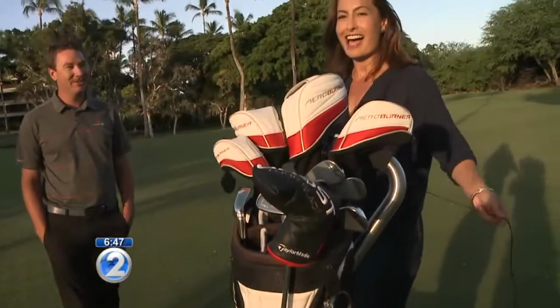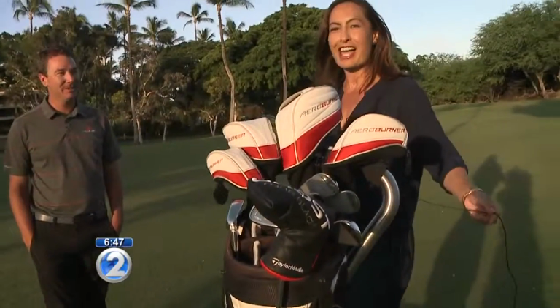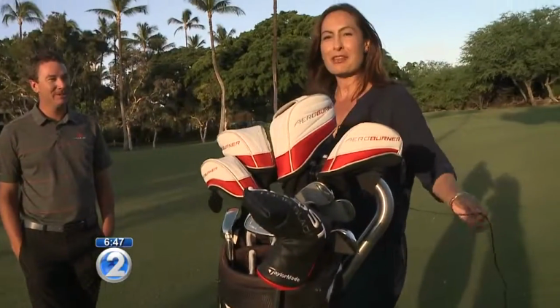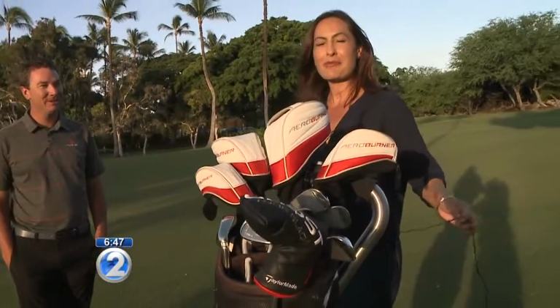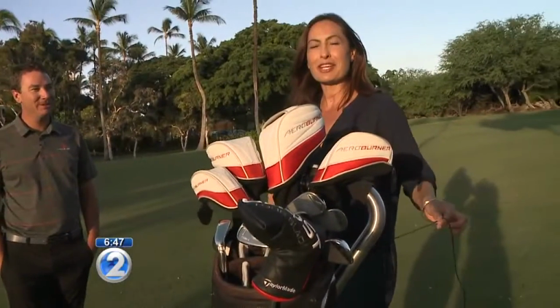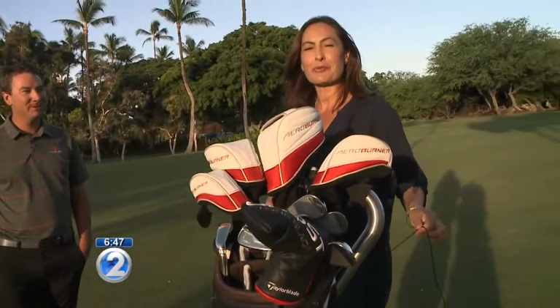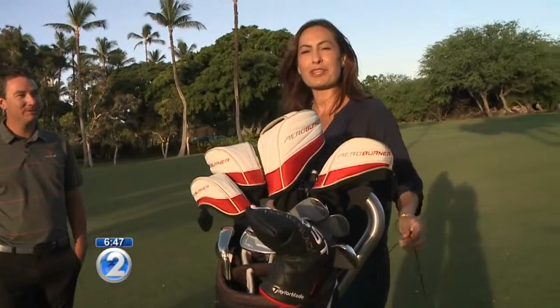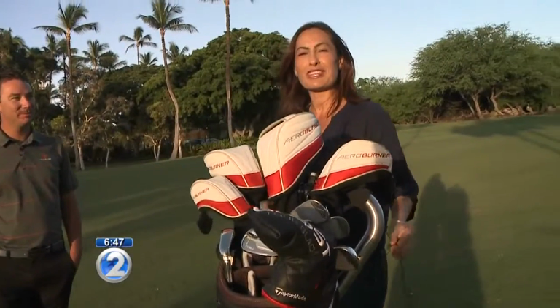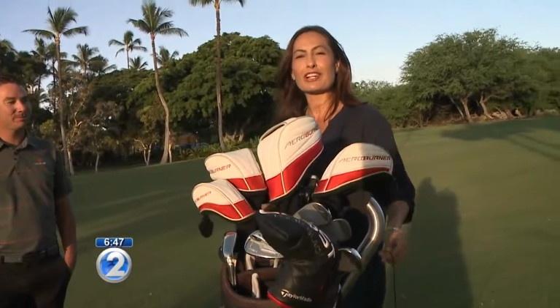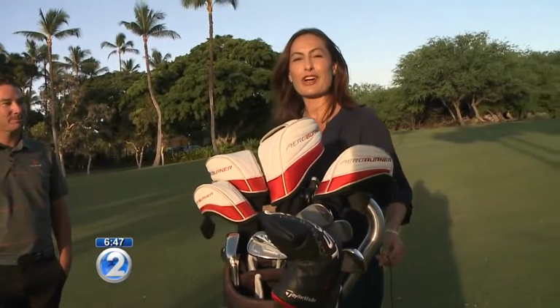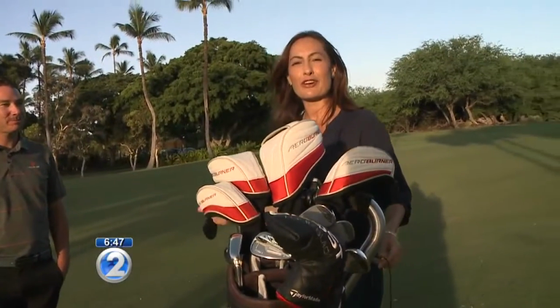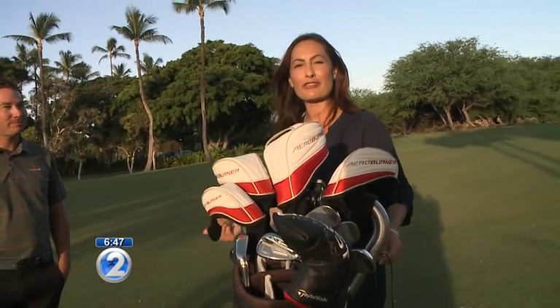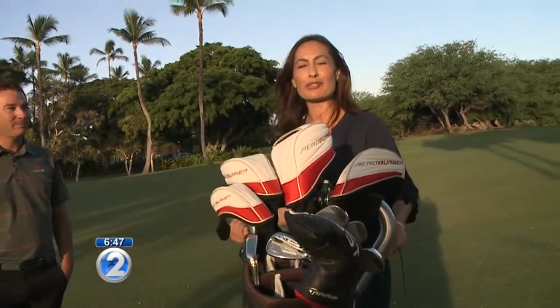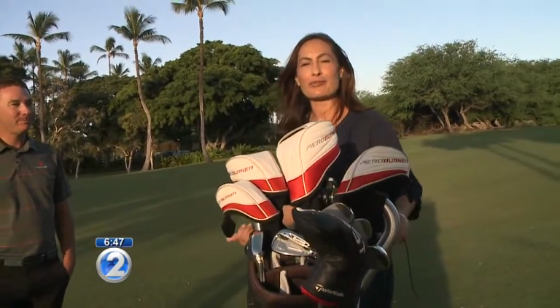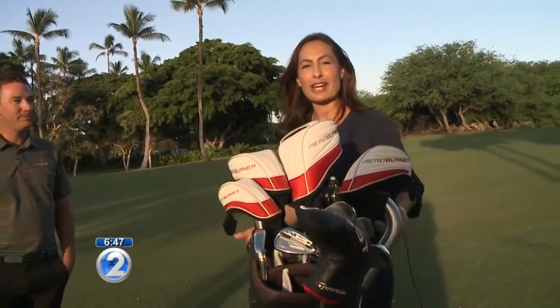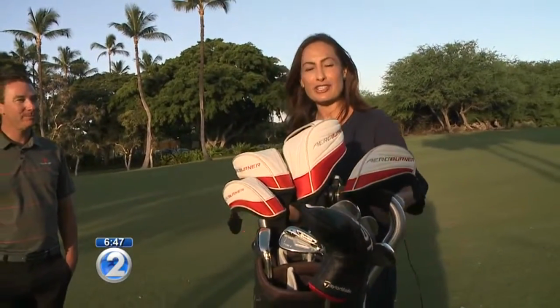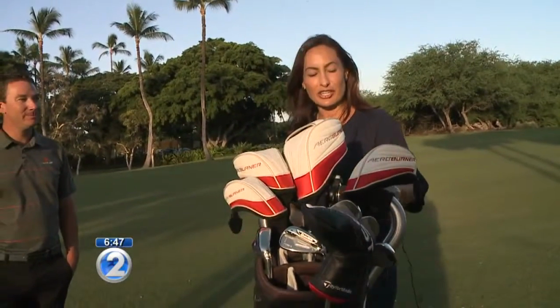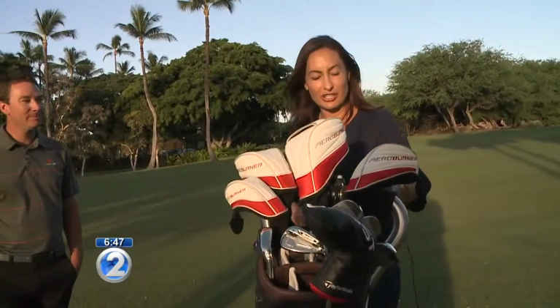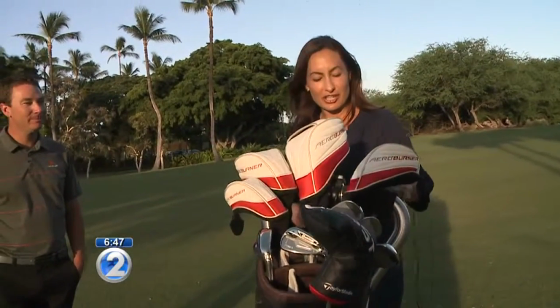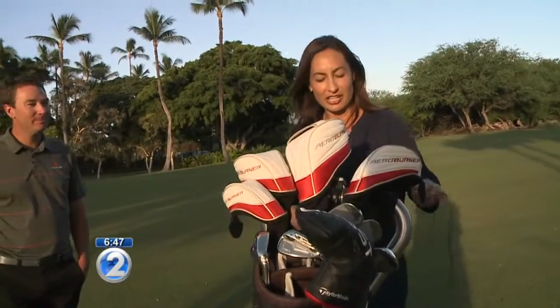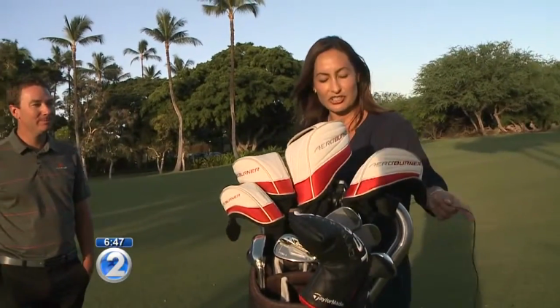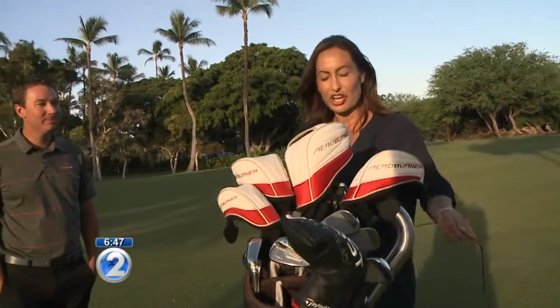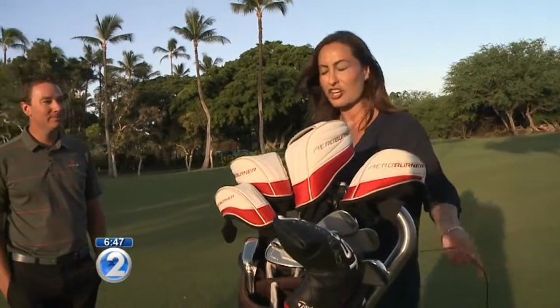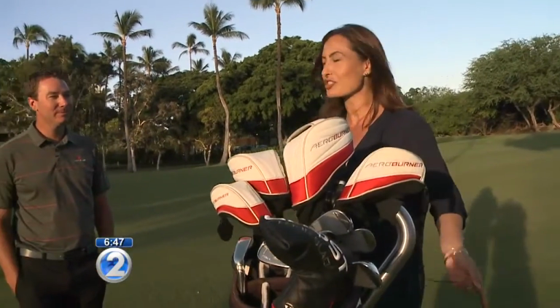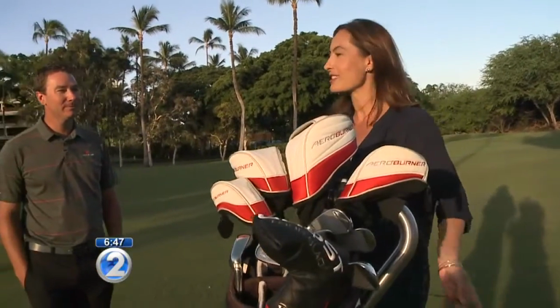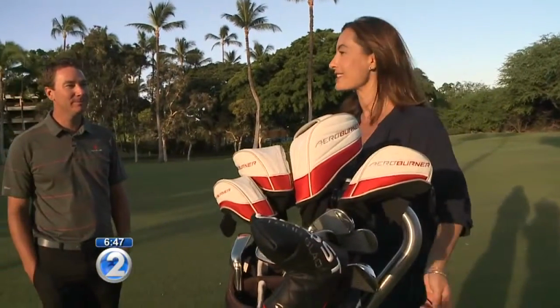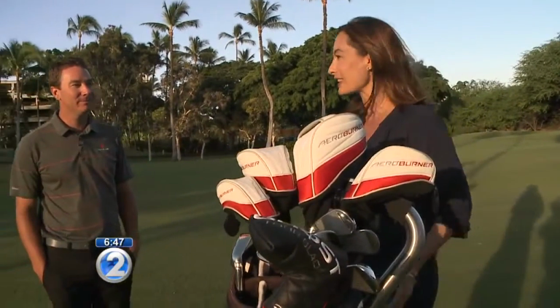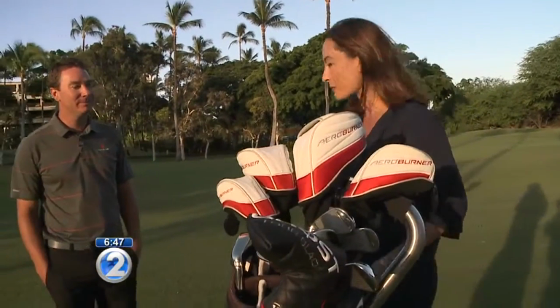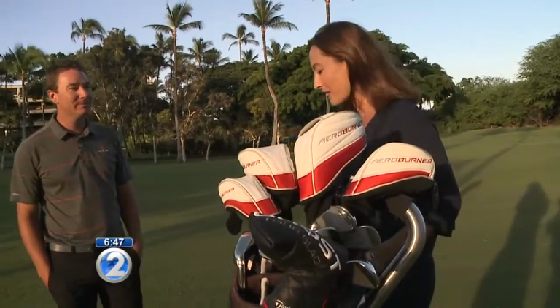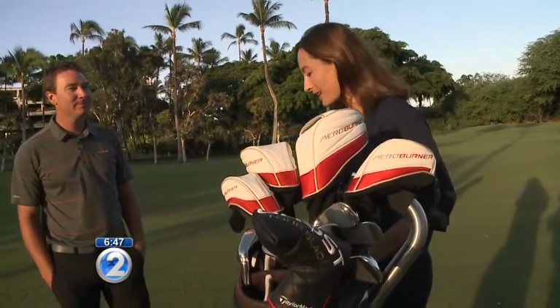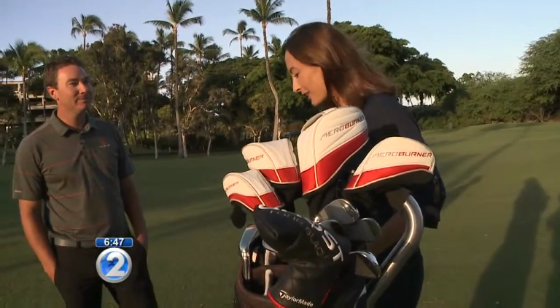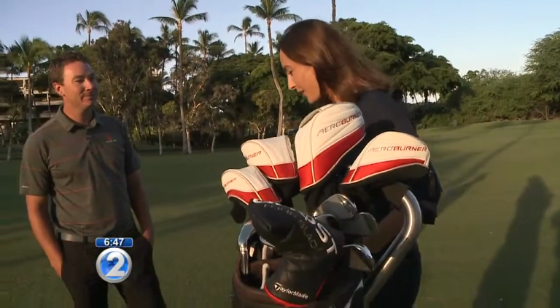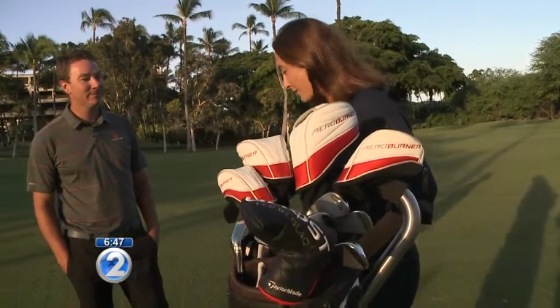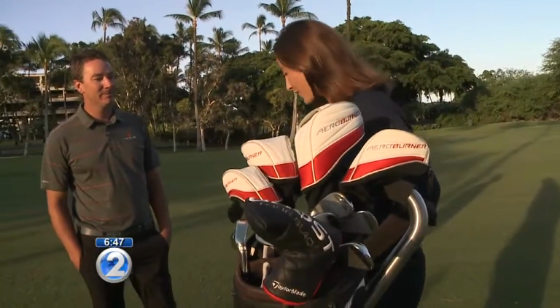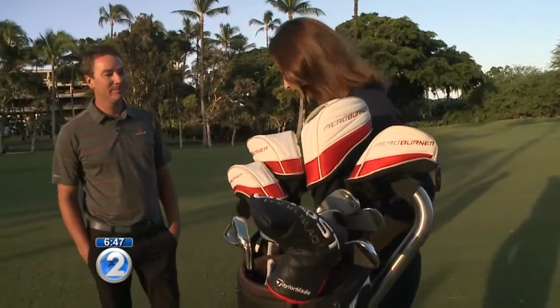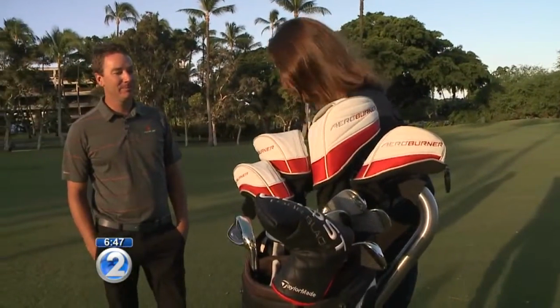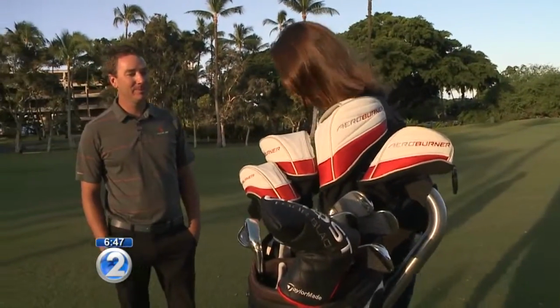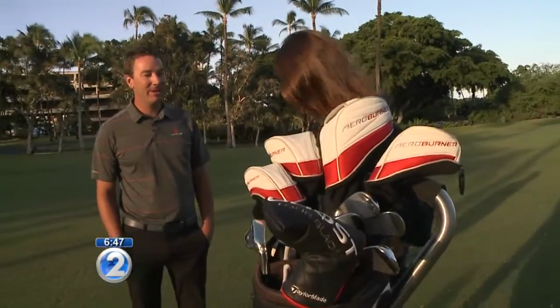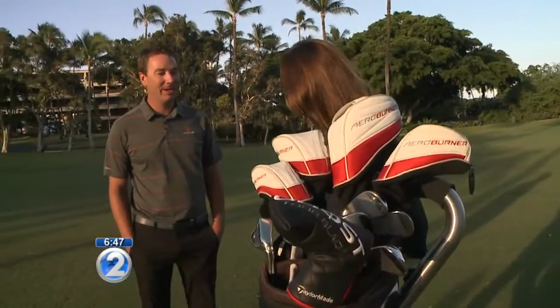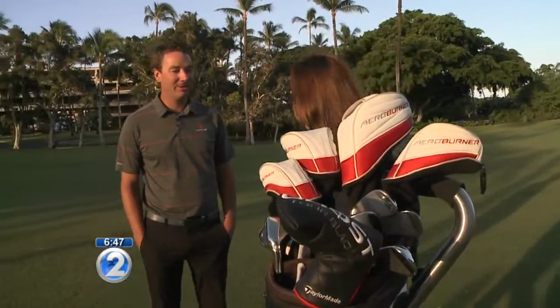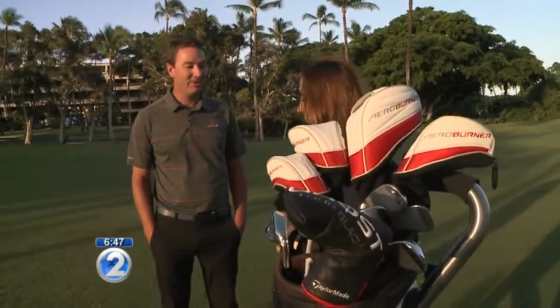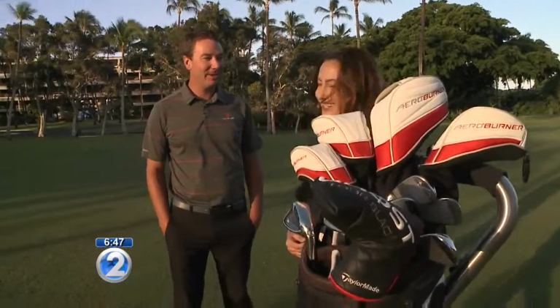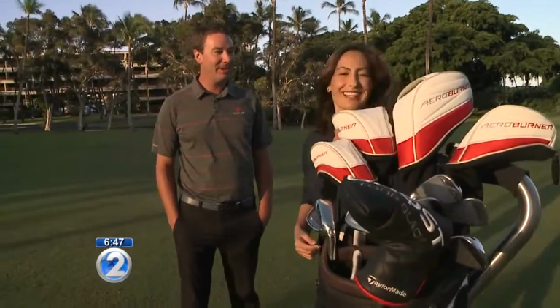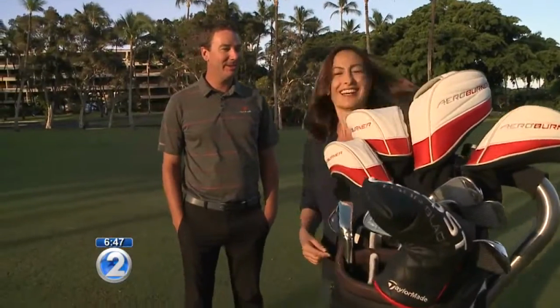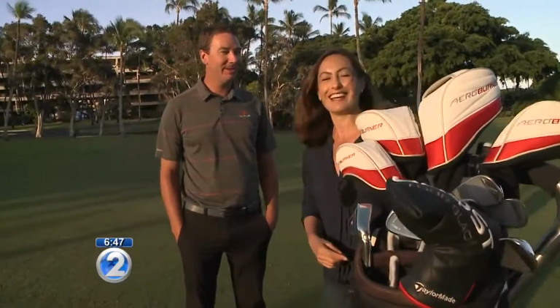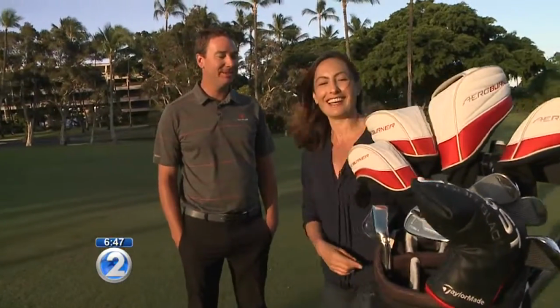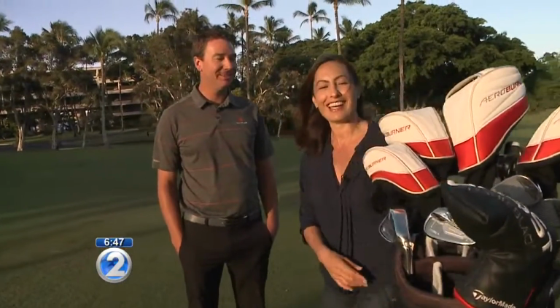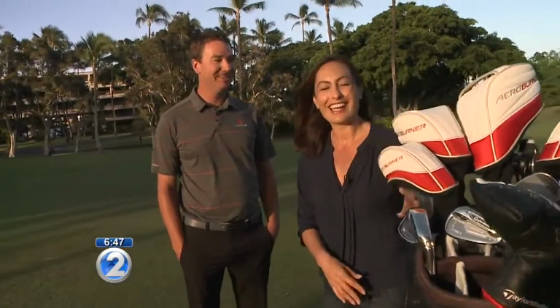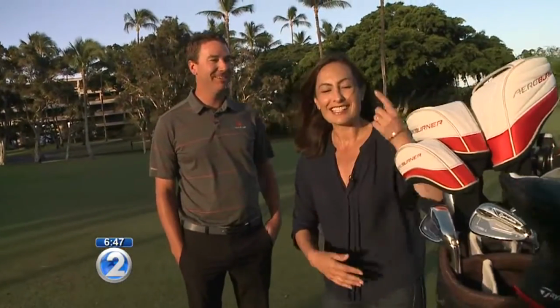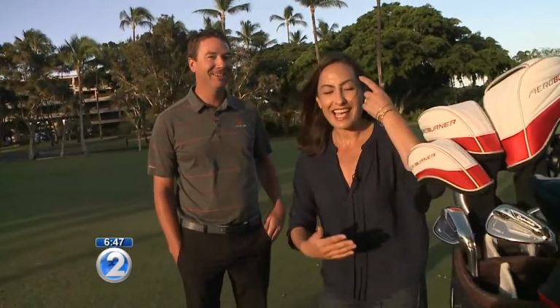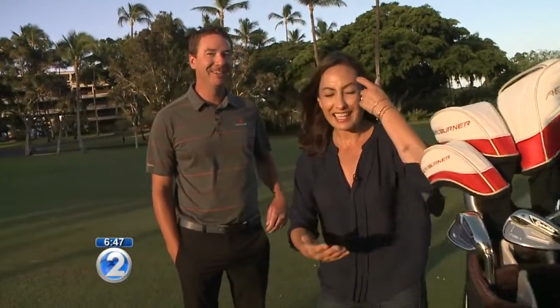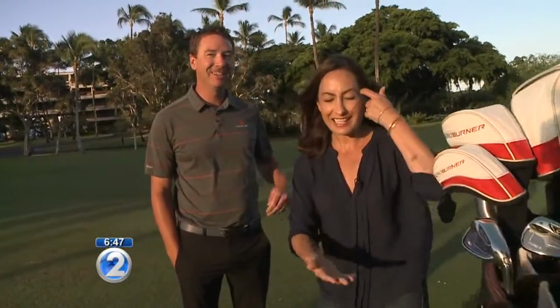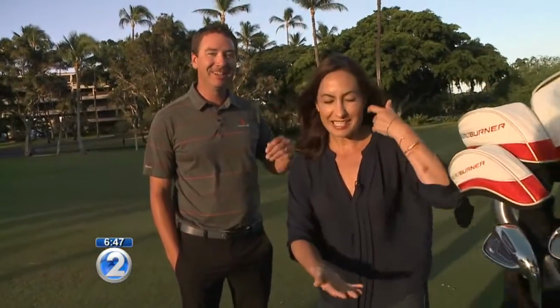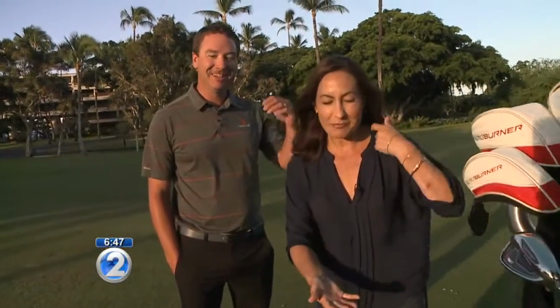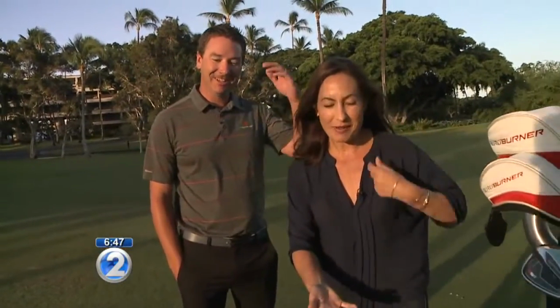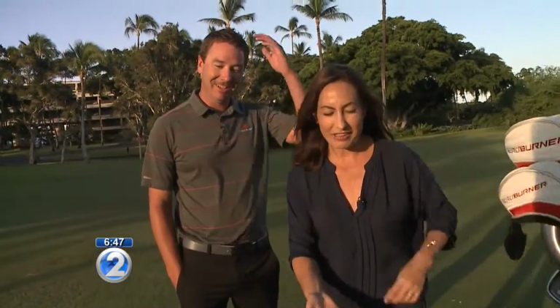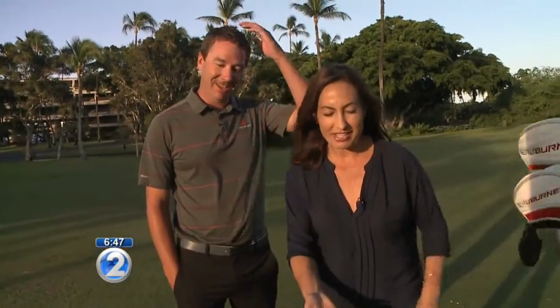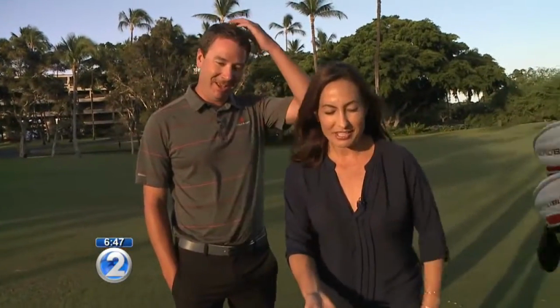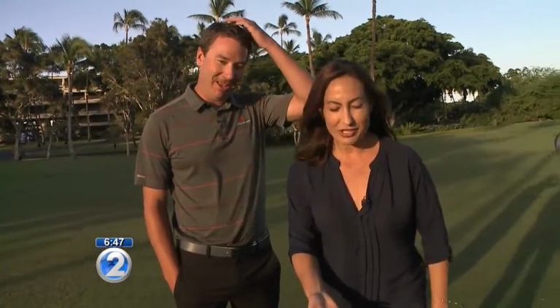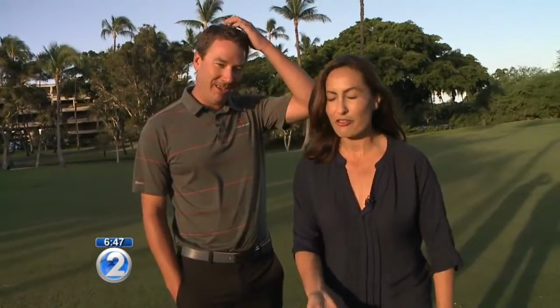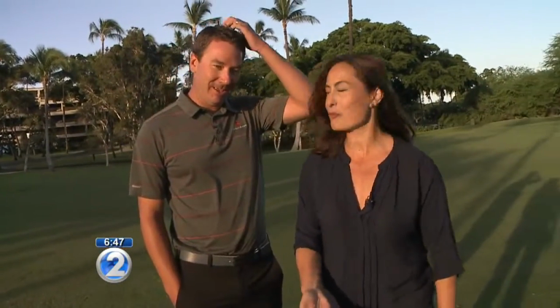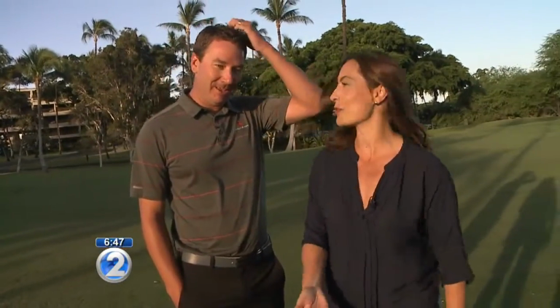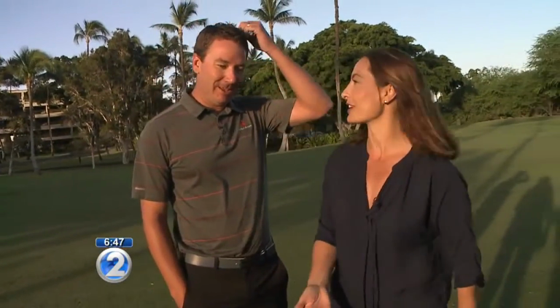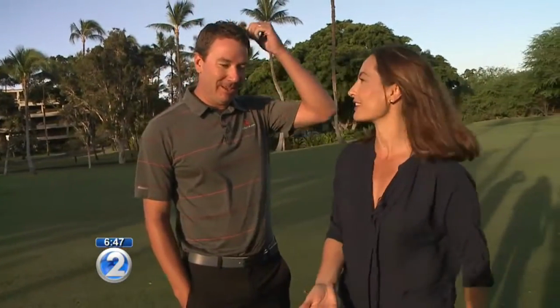I am here with the golf director, Josh Silliman. Hello Josh. Hi Trini. Tell us about this golf board.